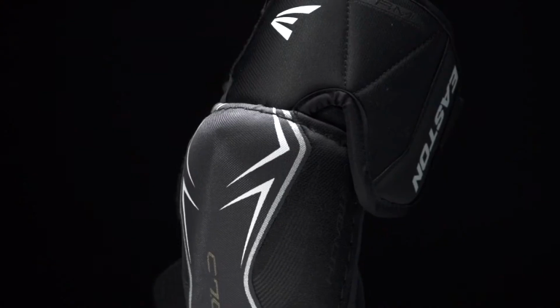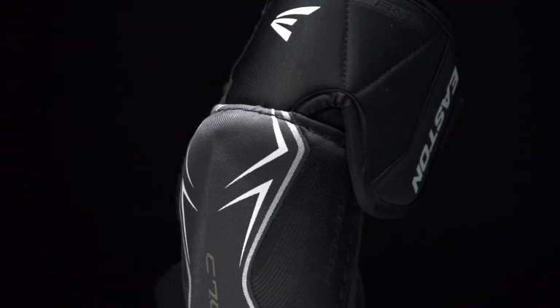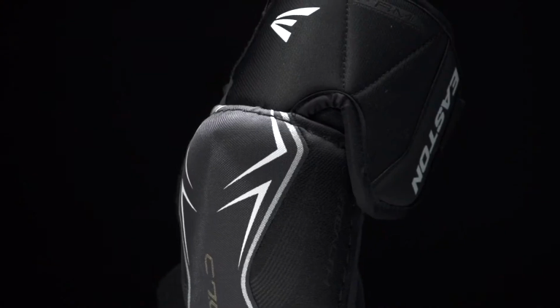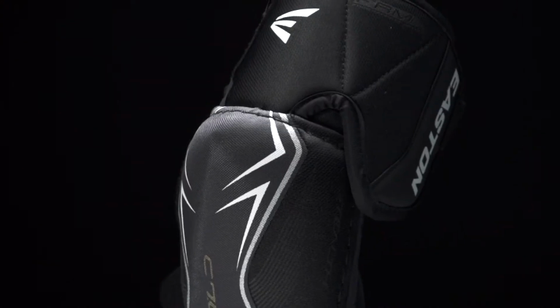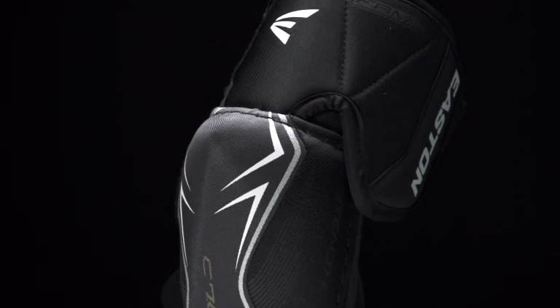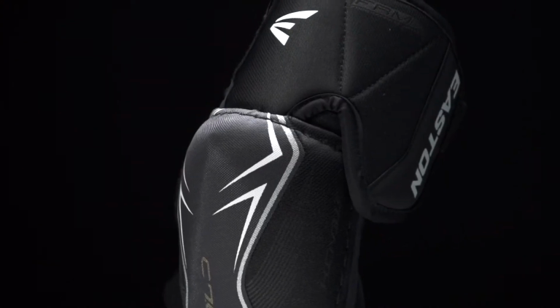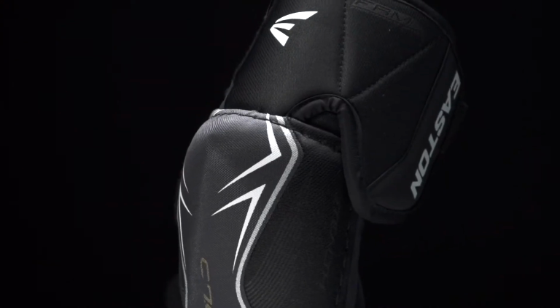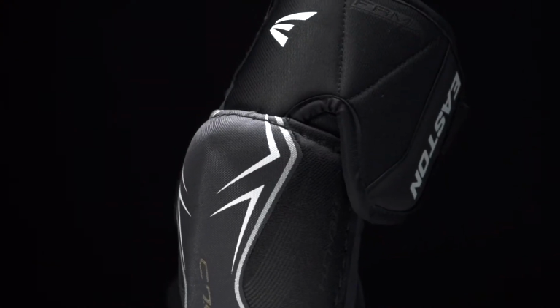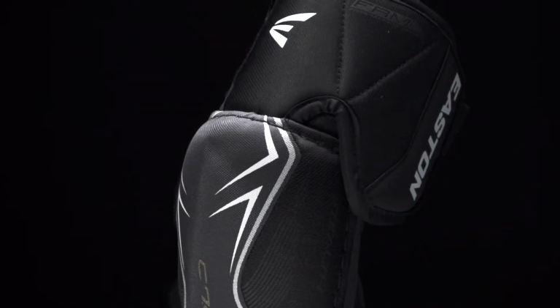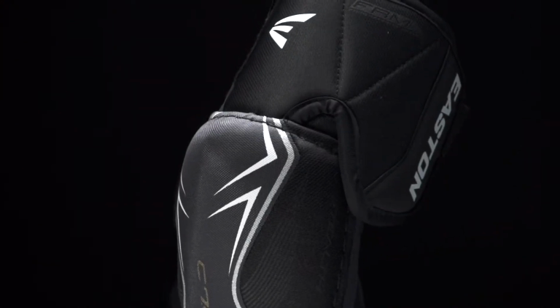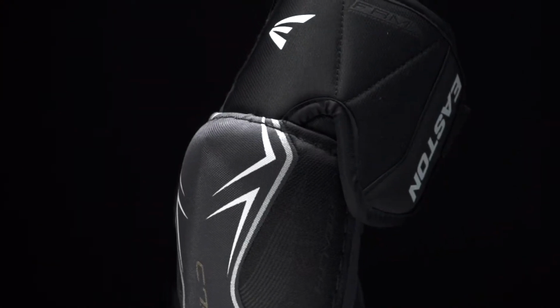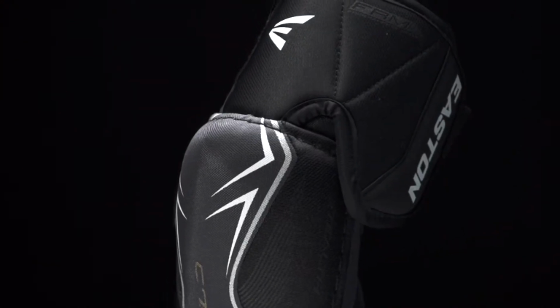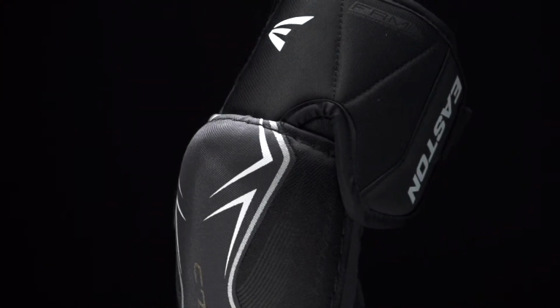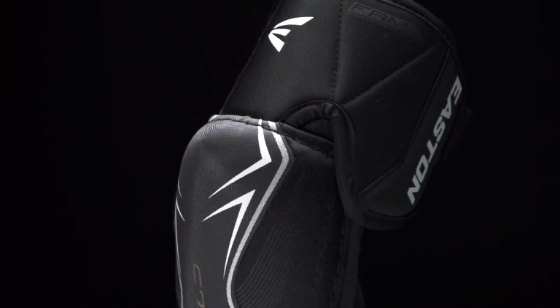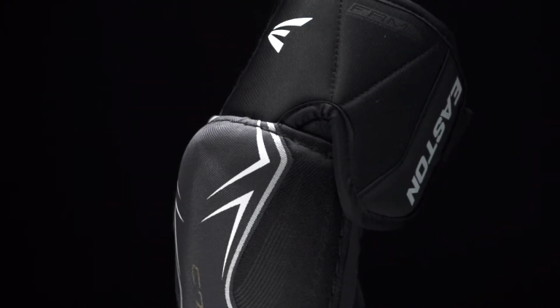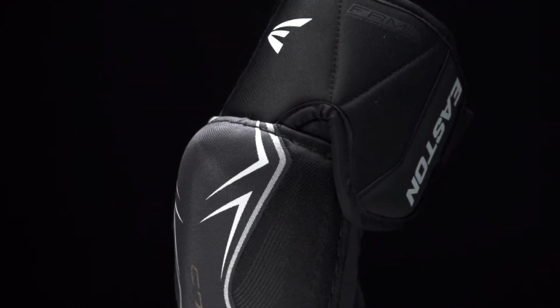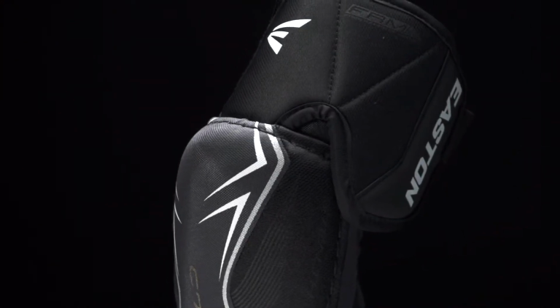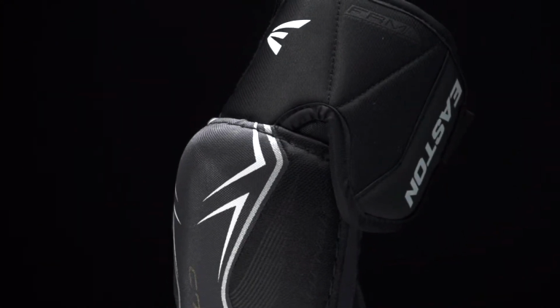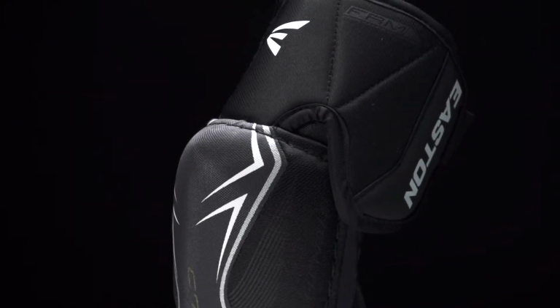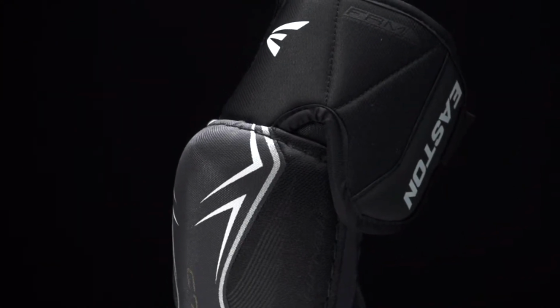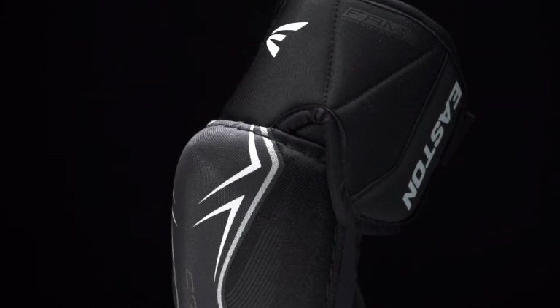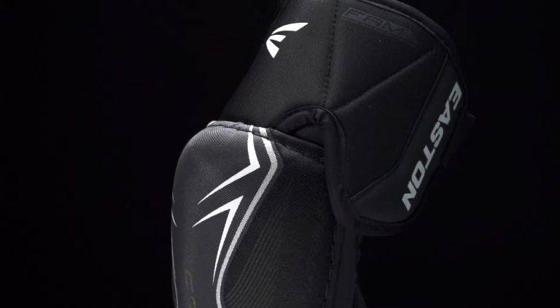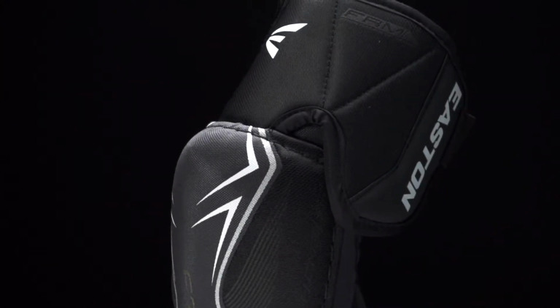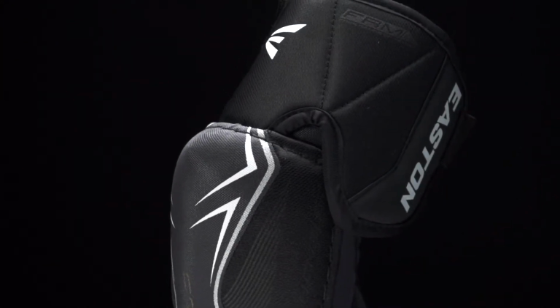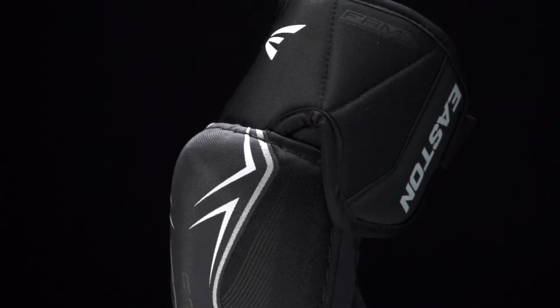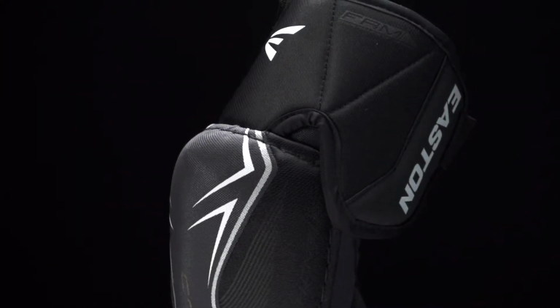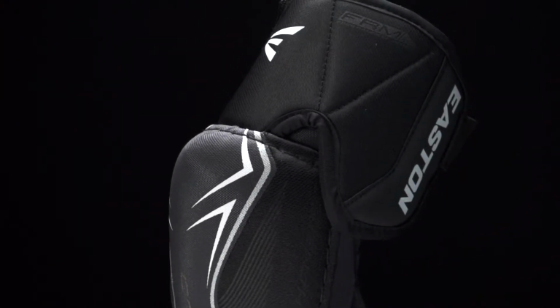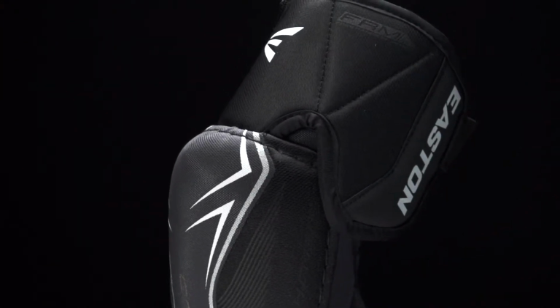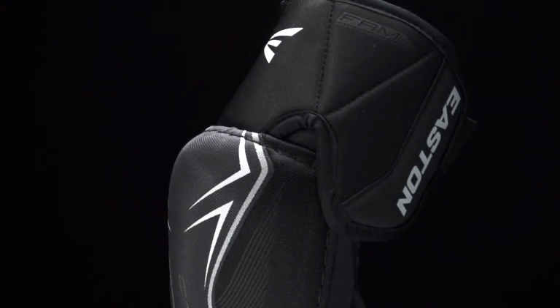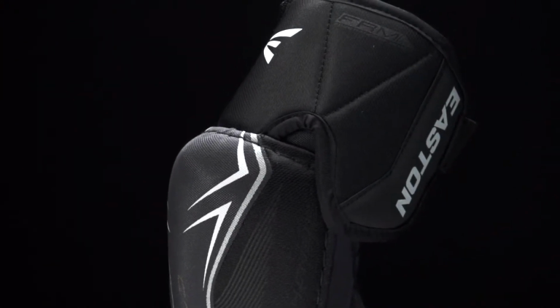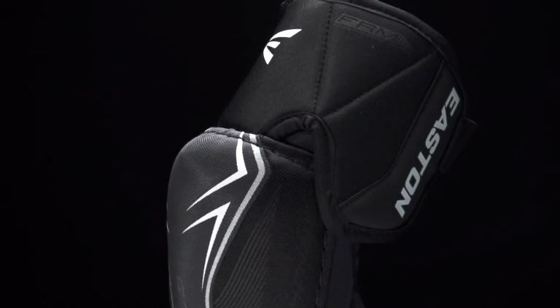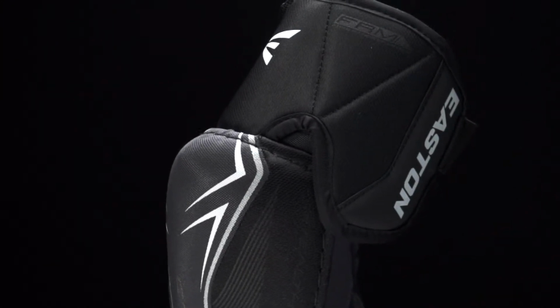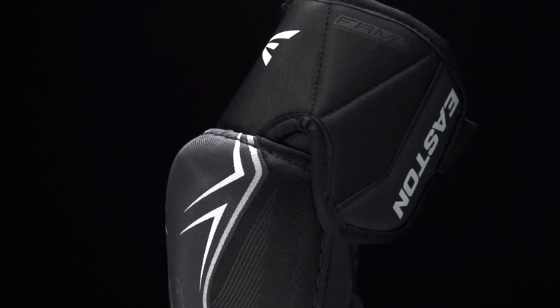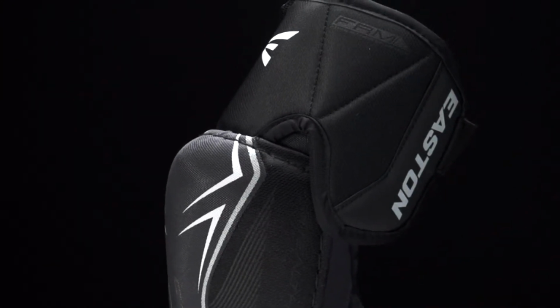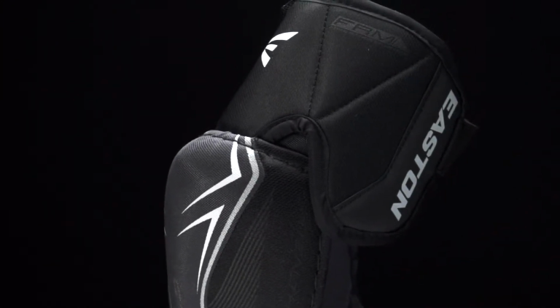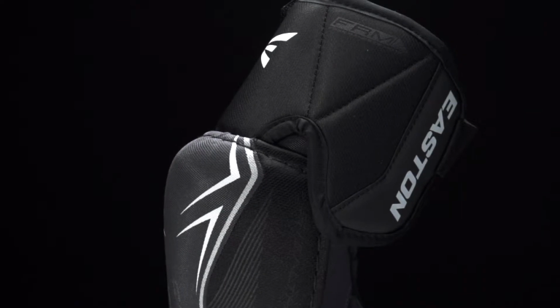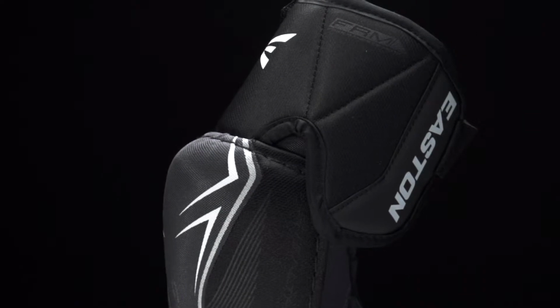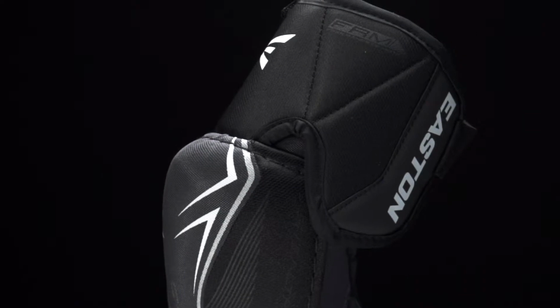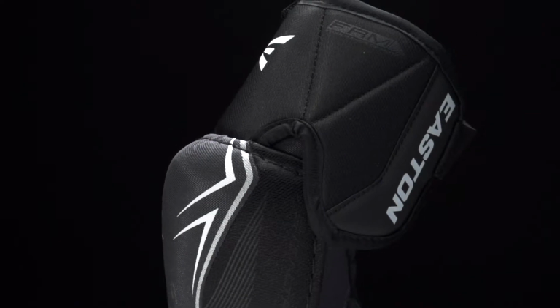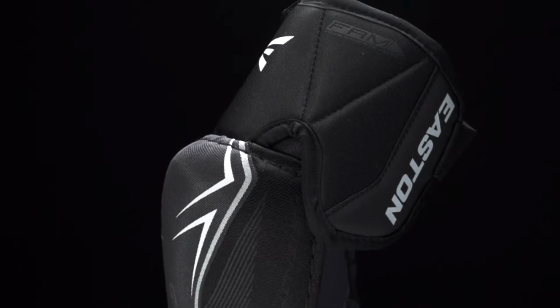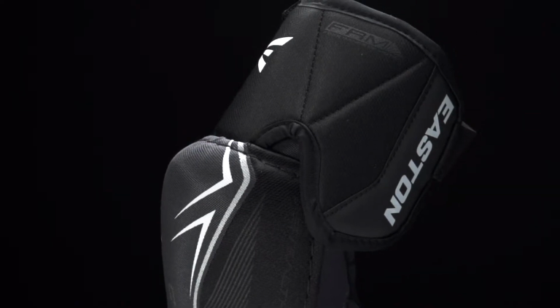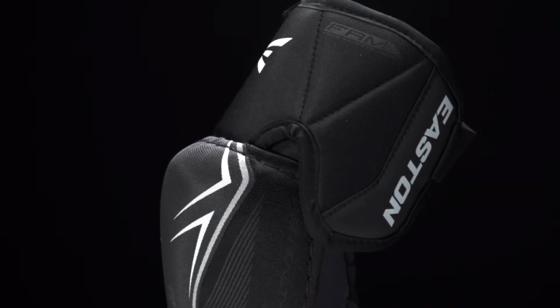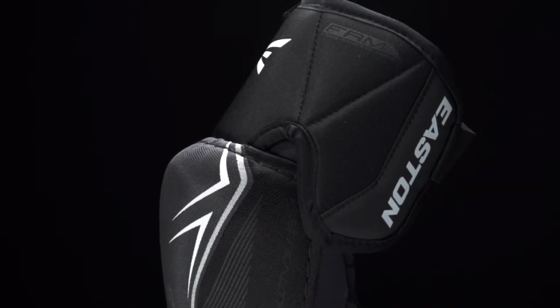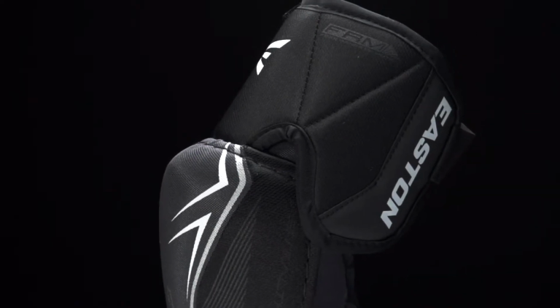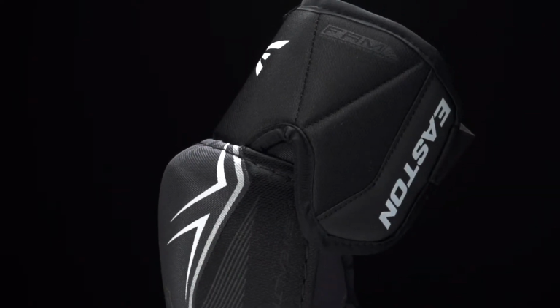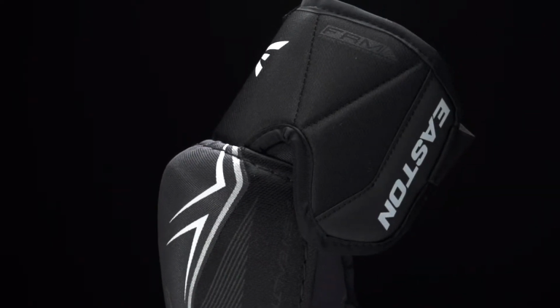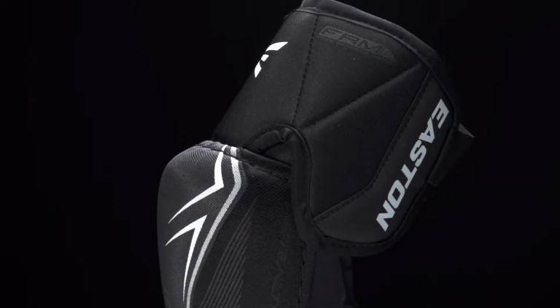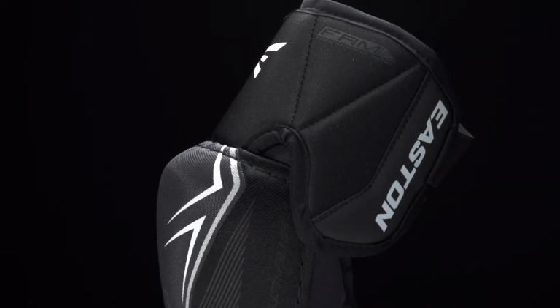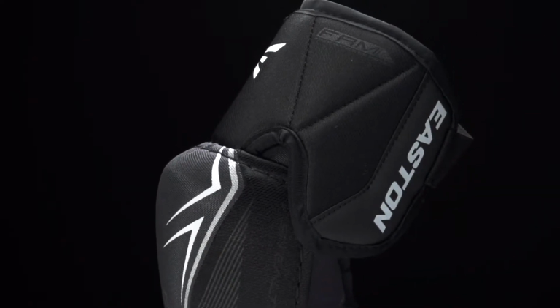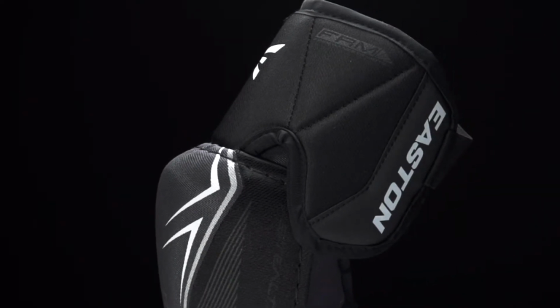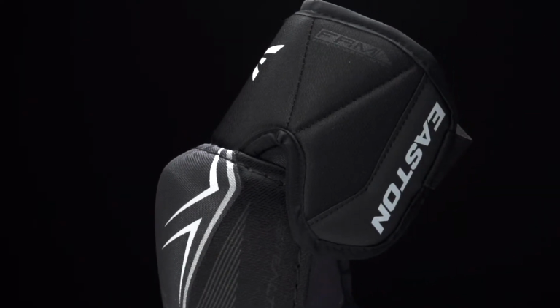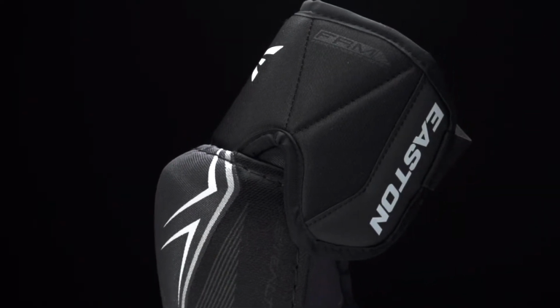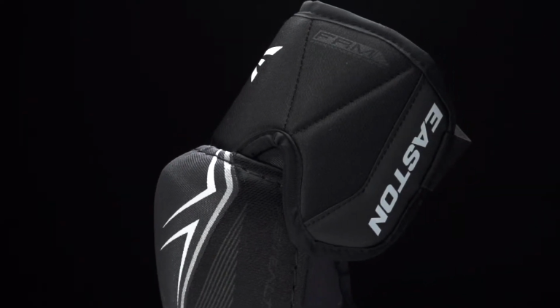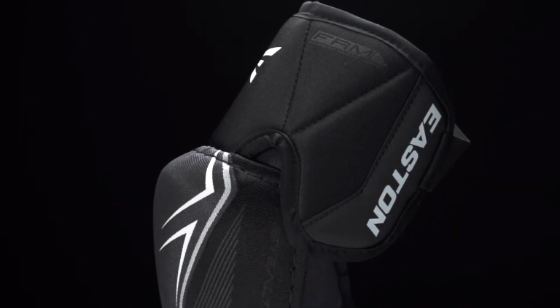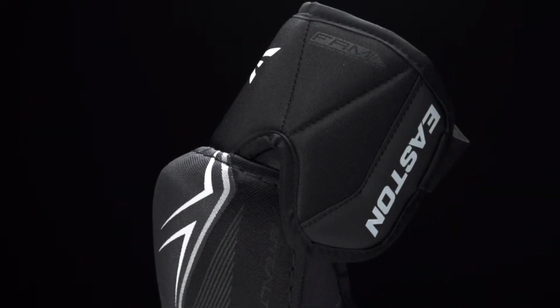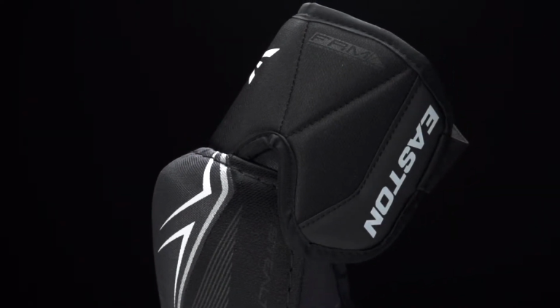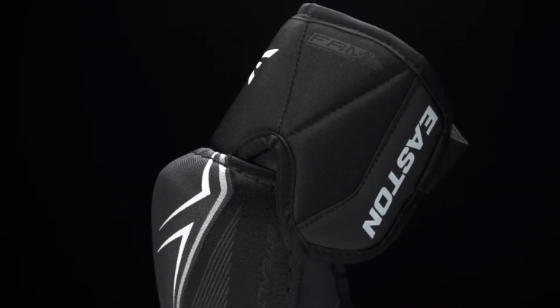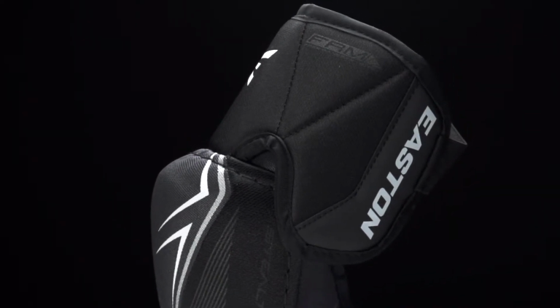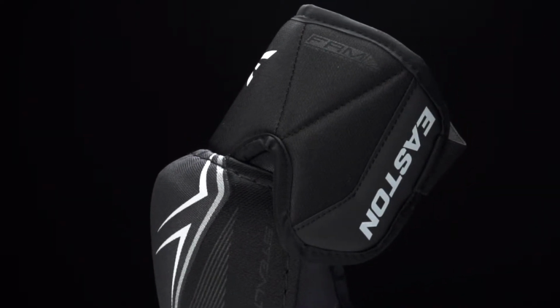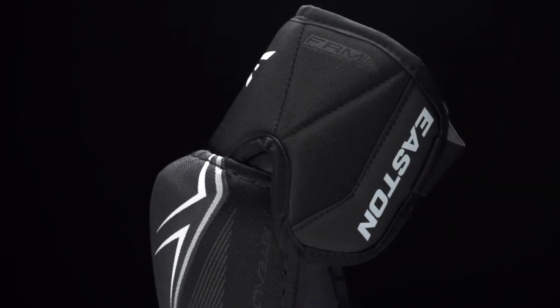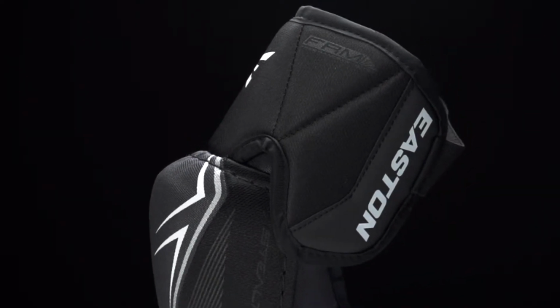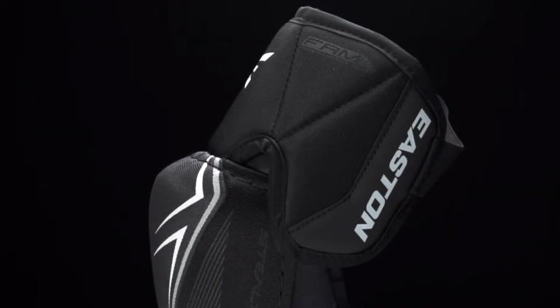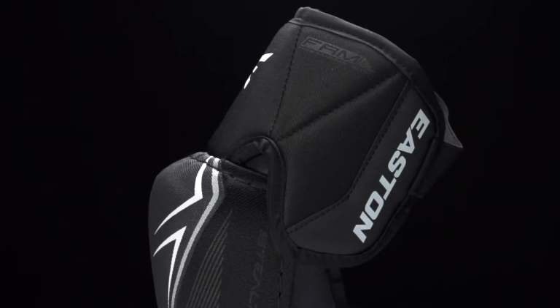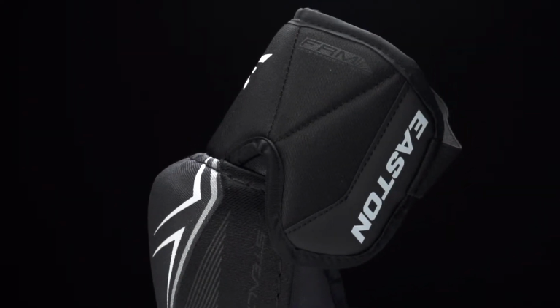The bicep guard is constructed of medium density foams with plastic inserts. This is going to have a segmented design that's going to give you a good wrap around the bicep.